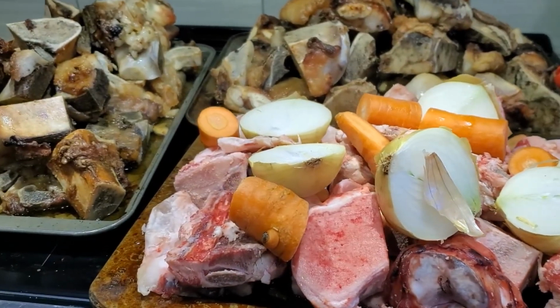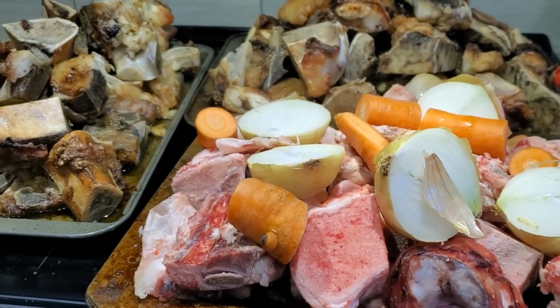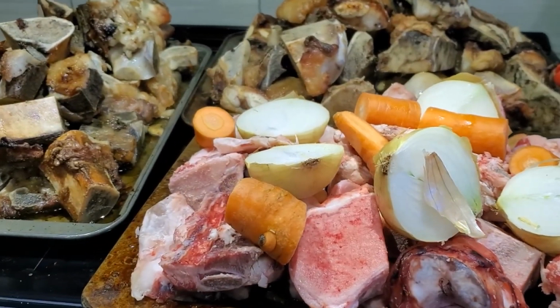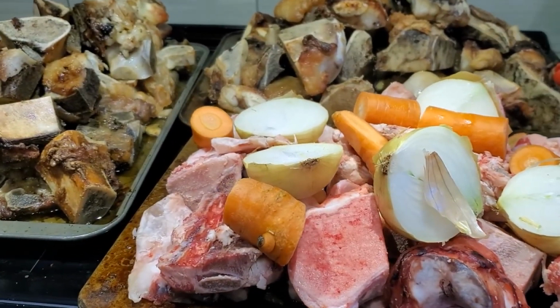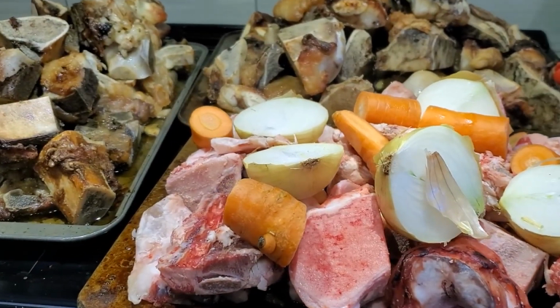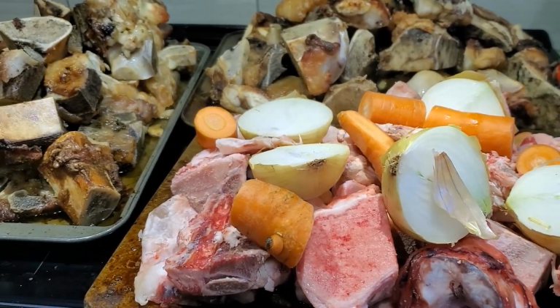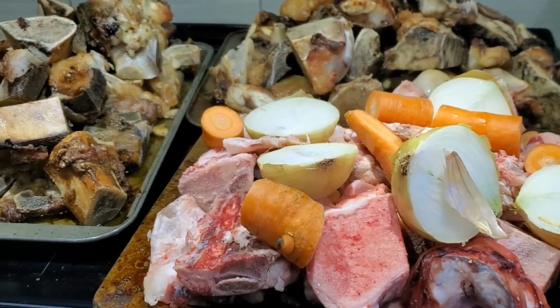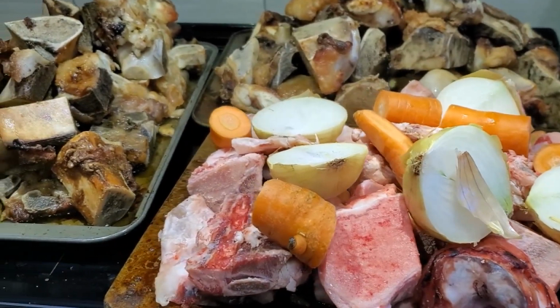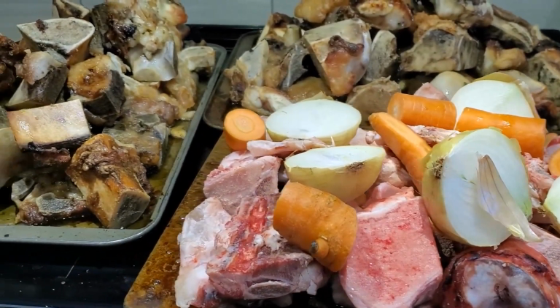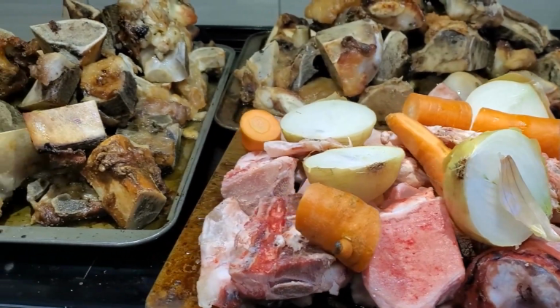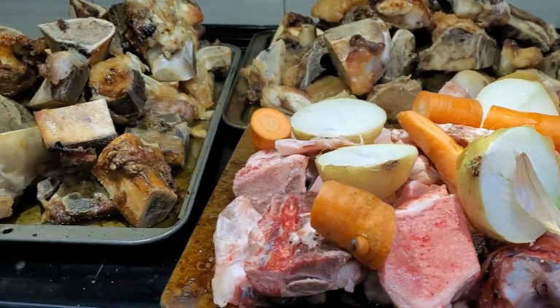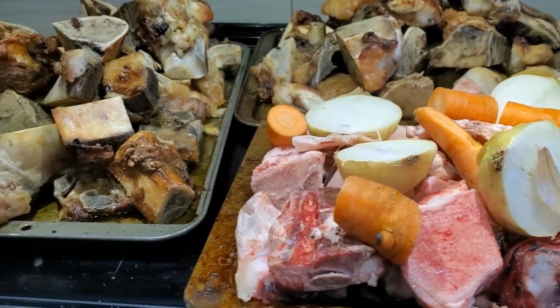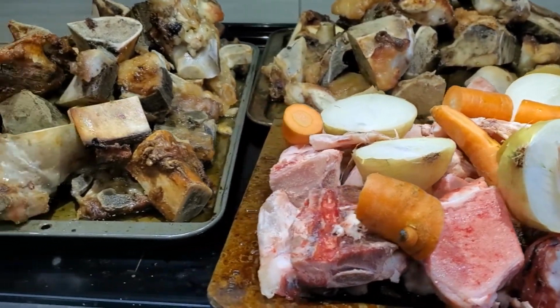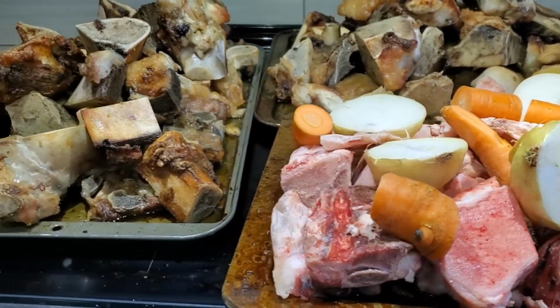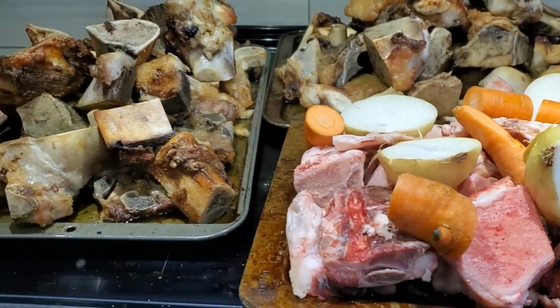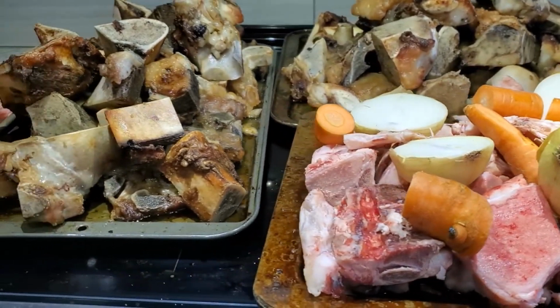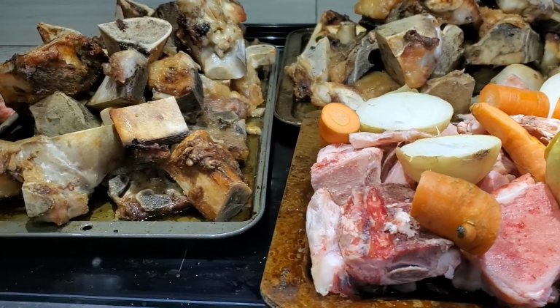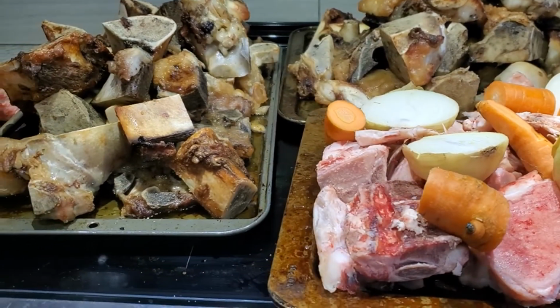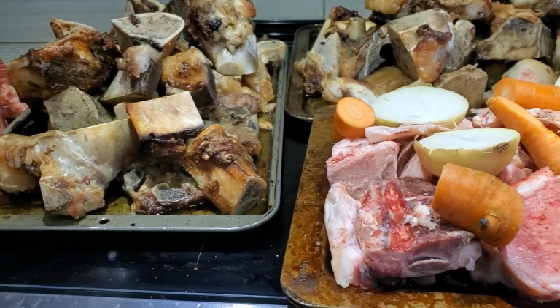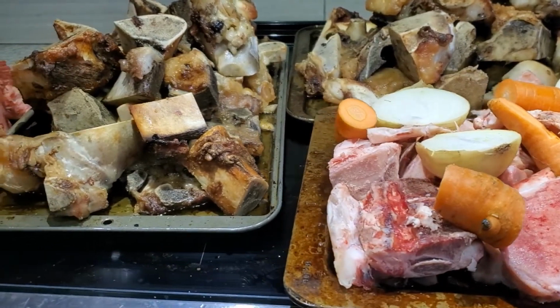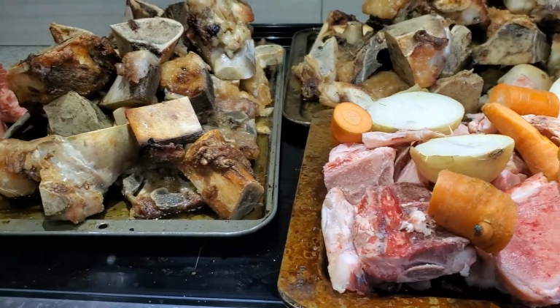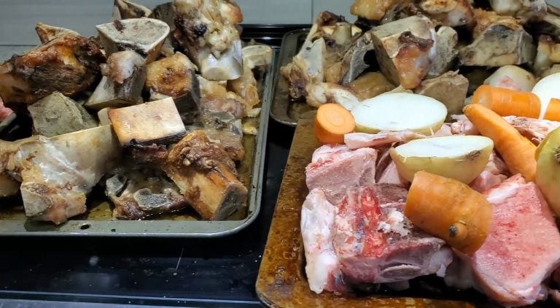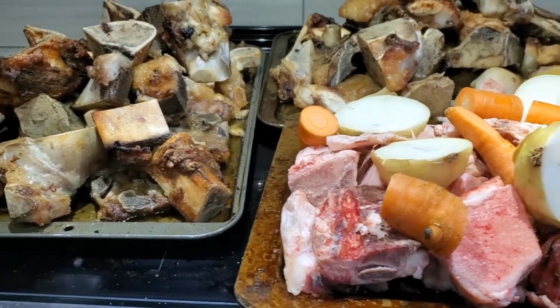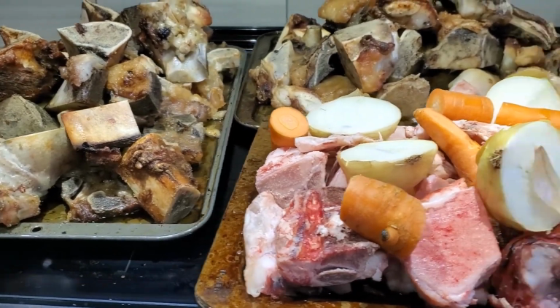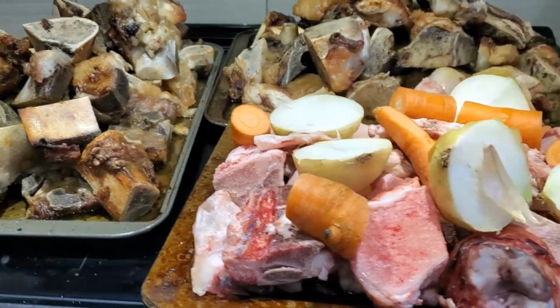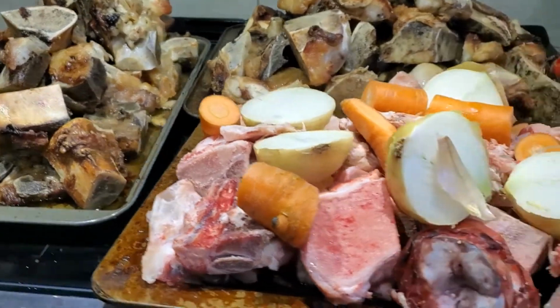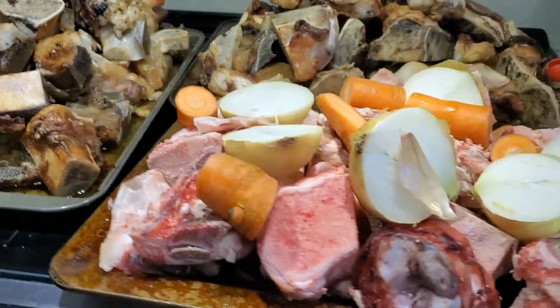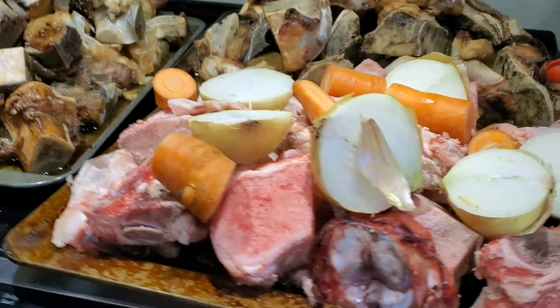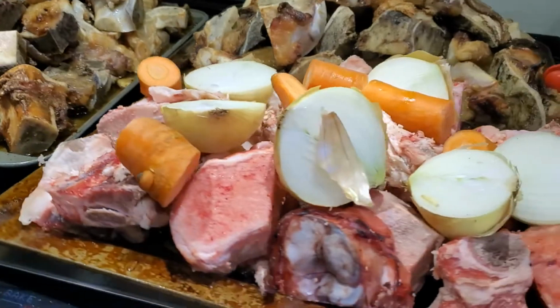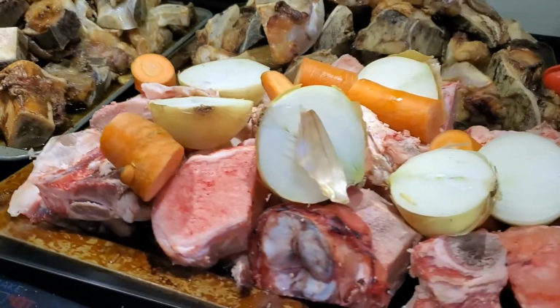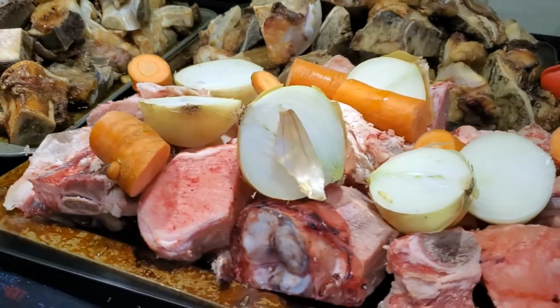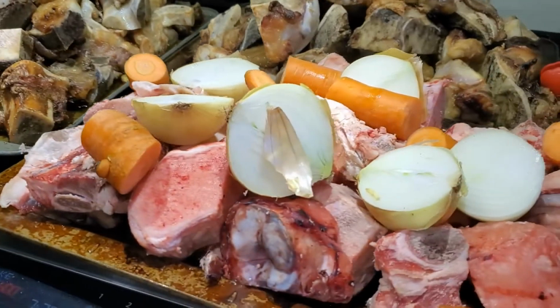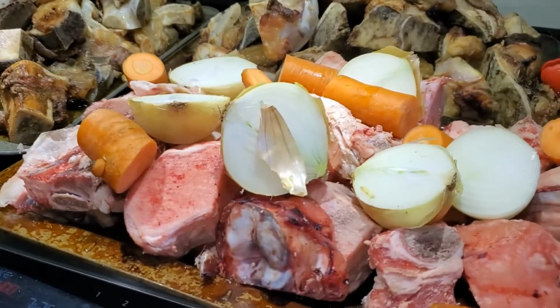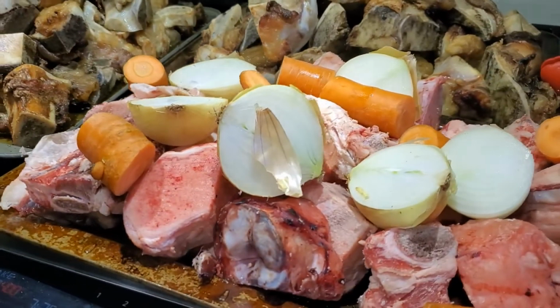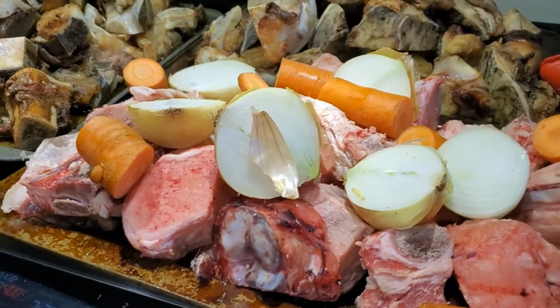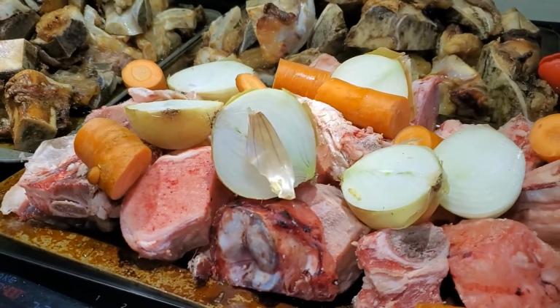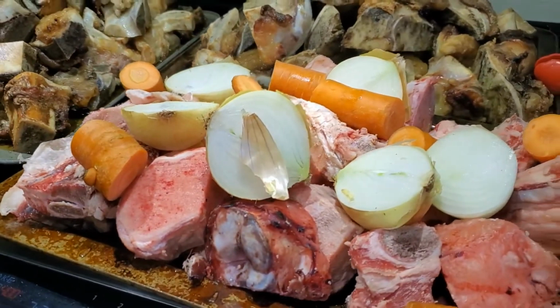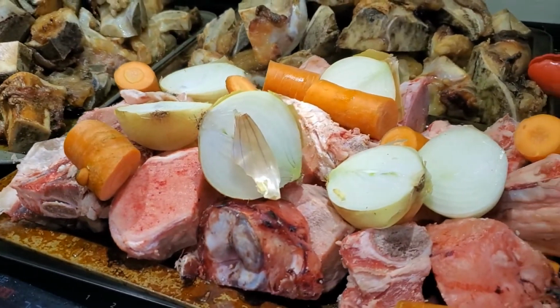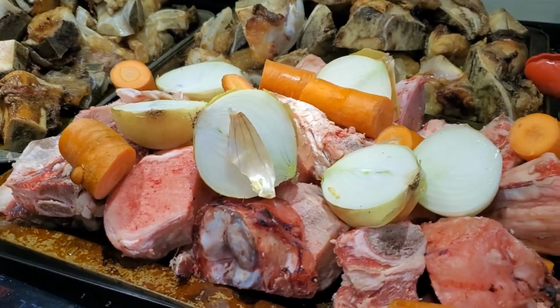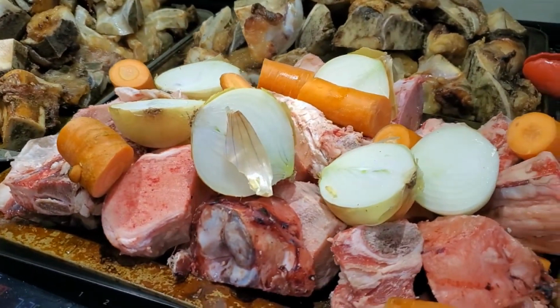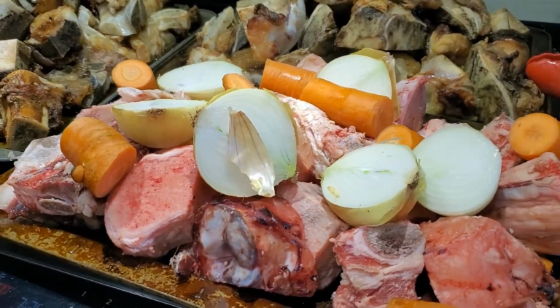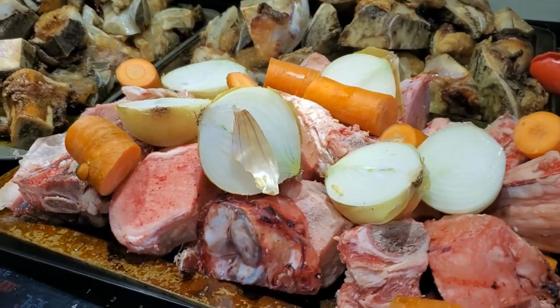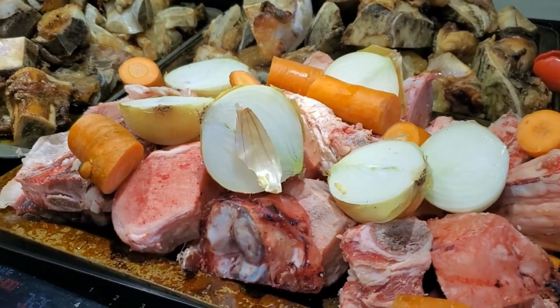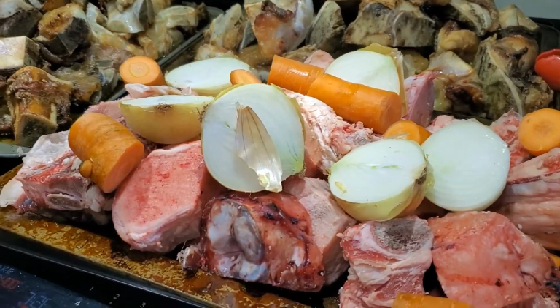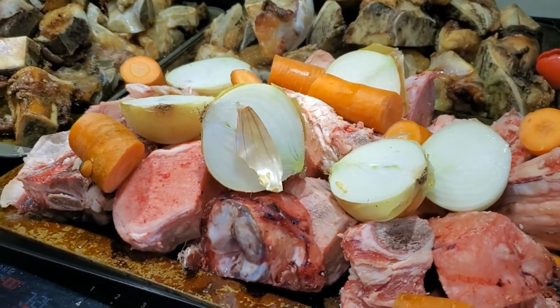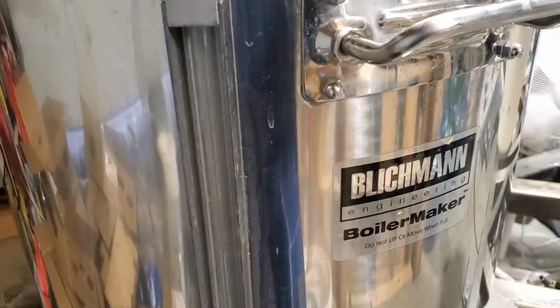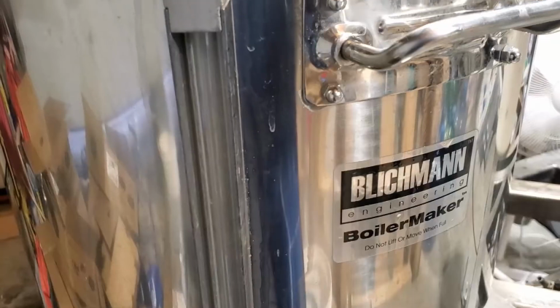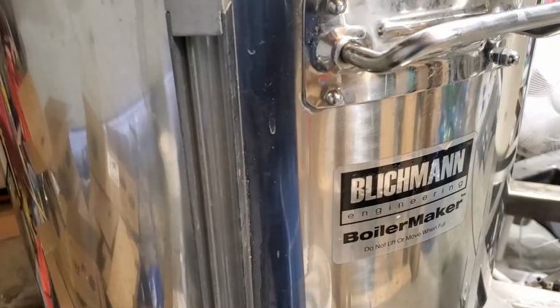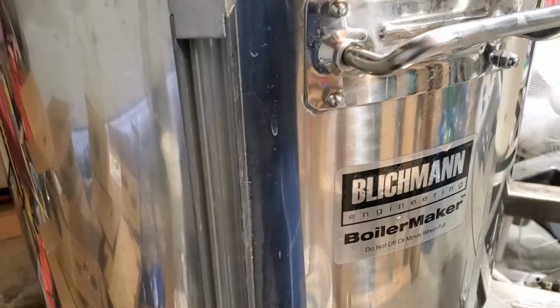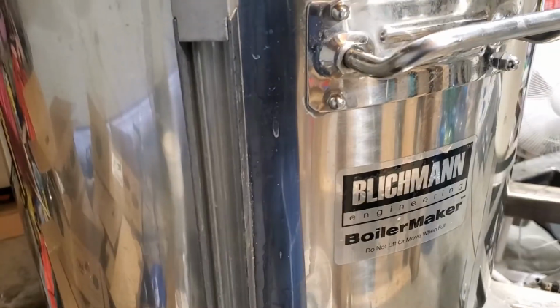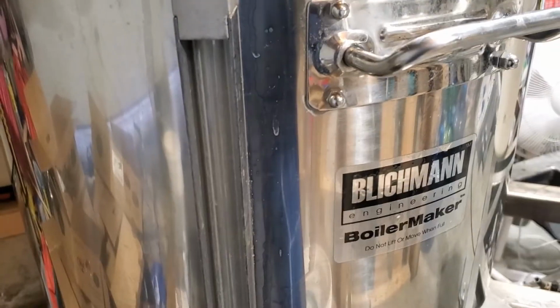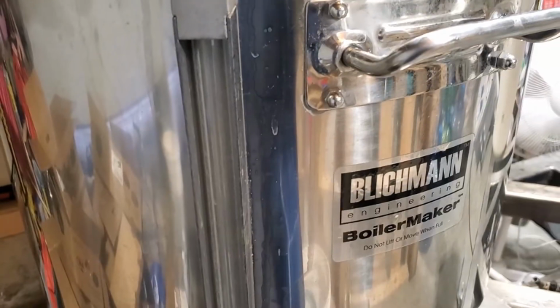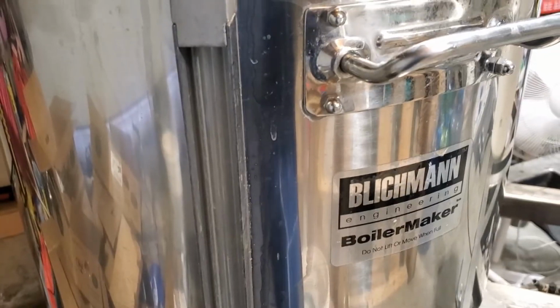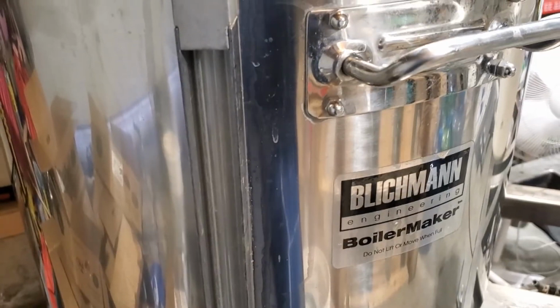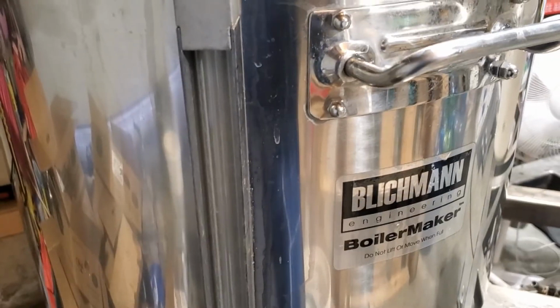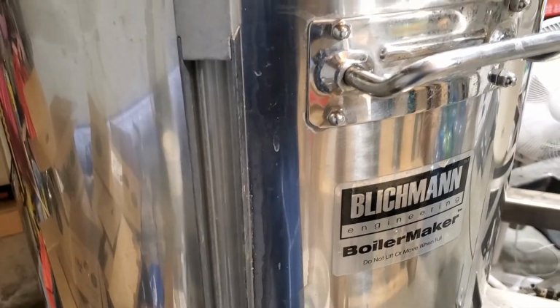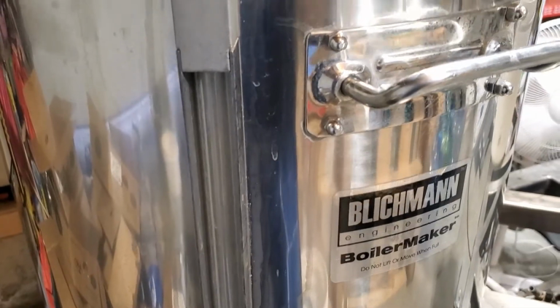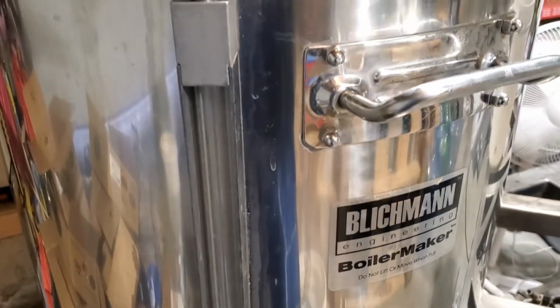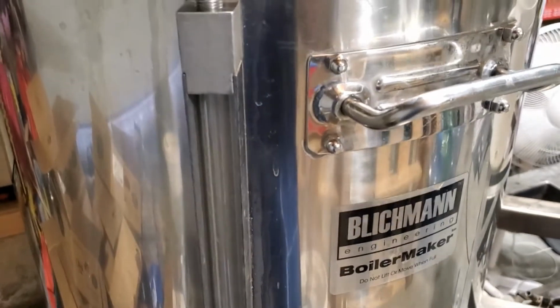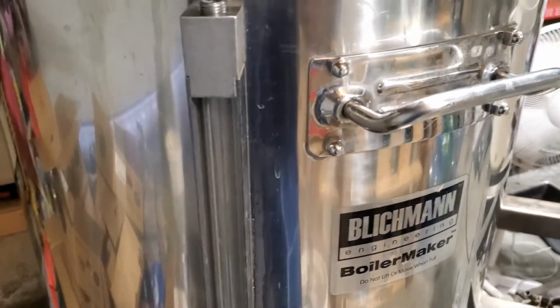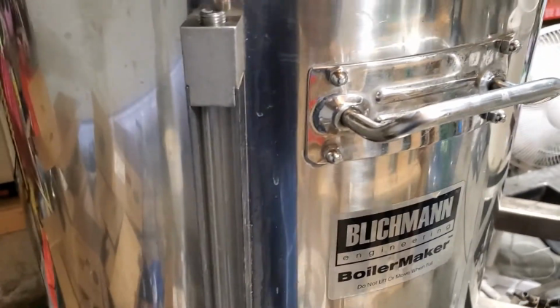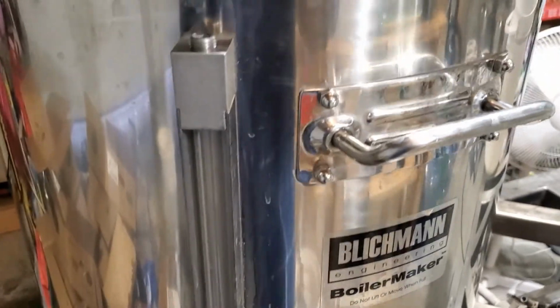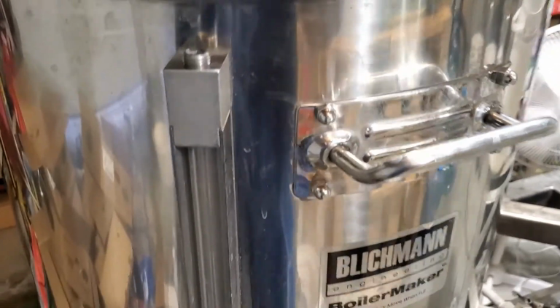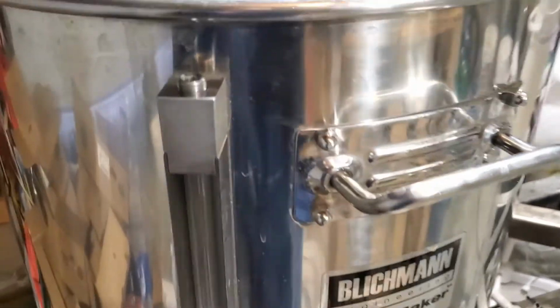Once these are all done, I'm going to find a way to get them packed into the fridge overnight so that tomorrow first thing I can get going on a really nice long simmer.